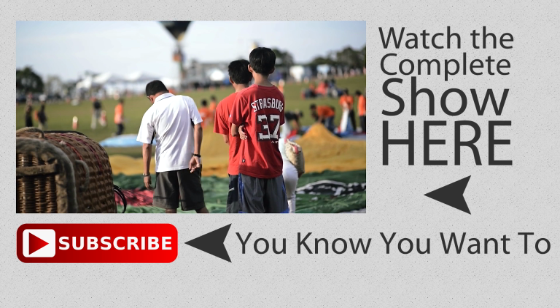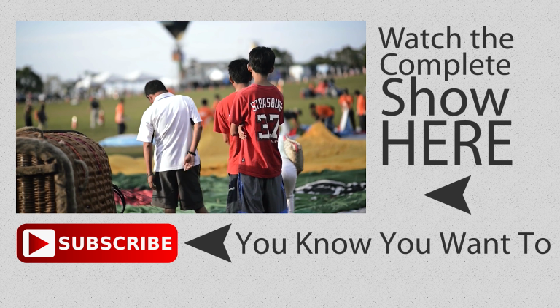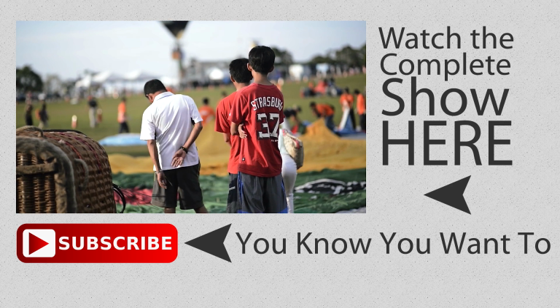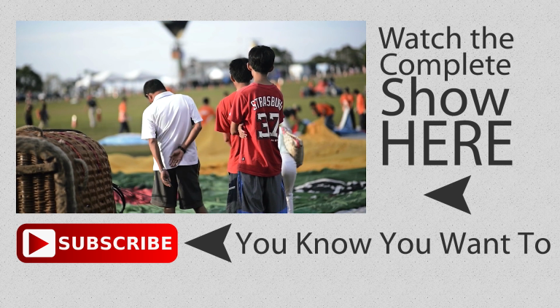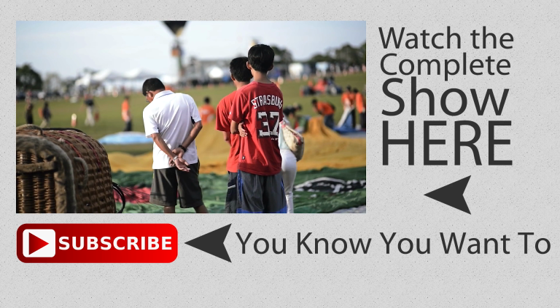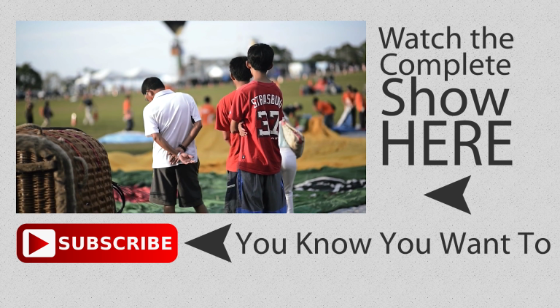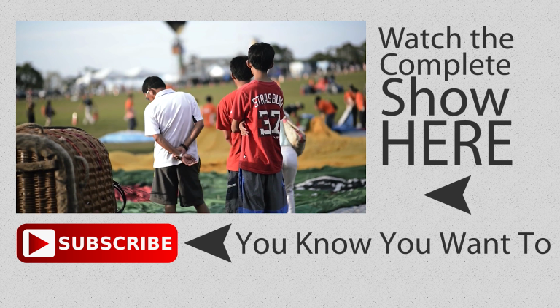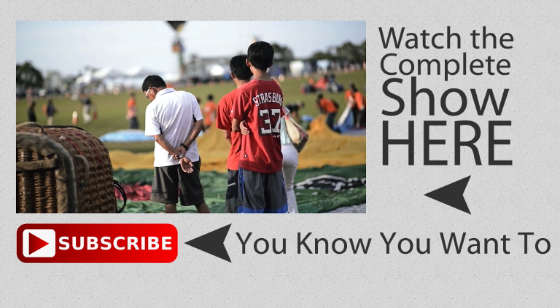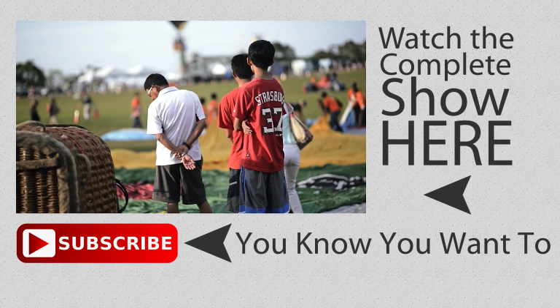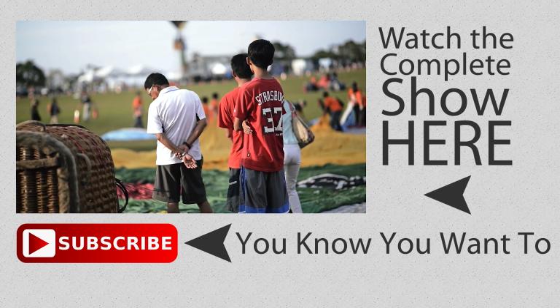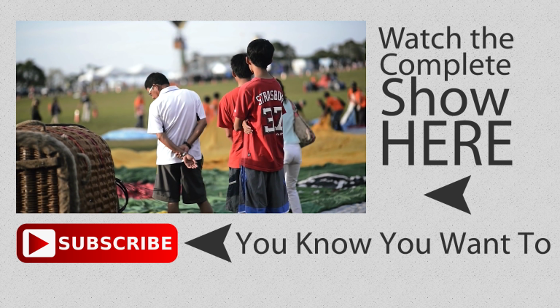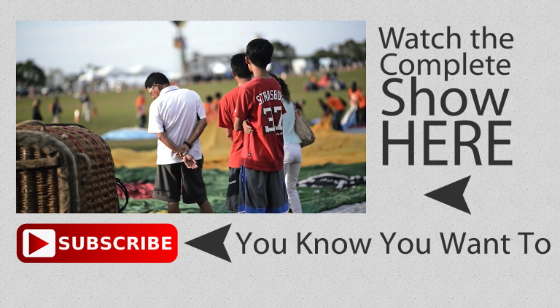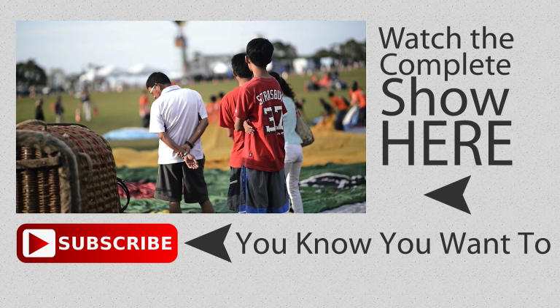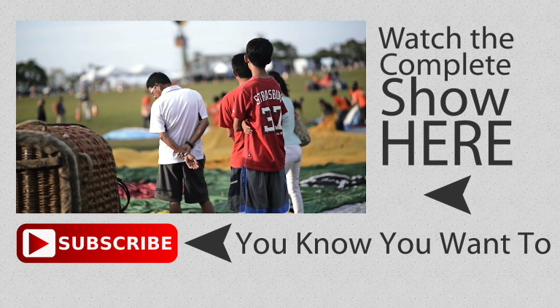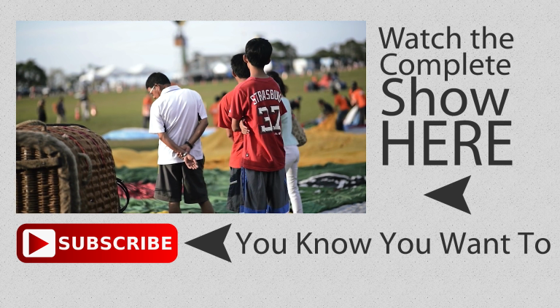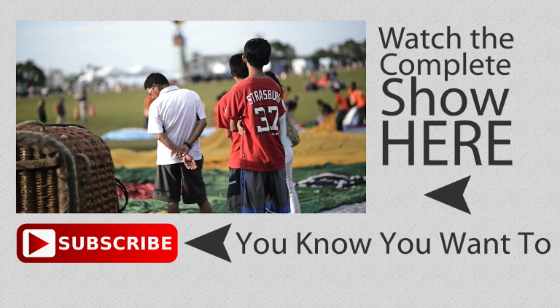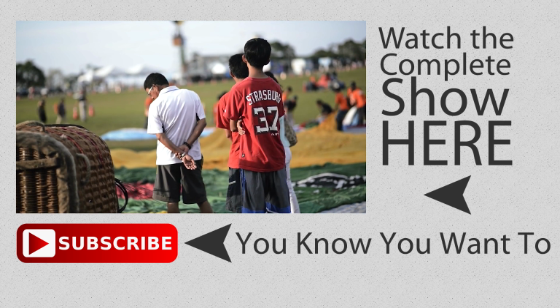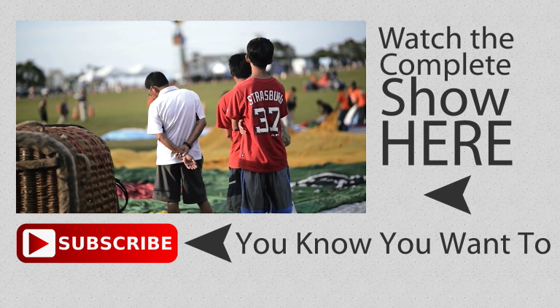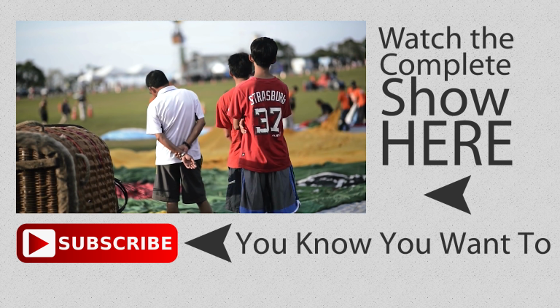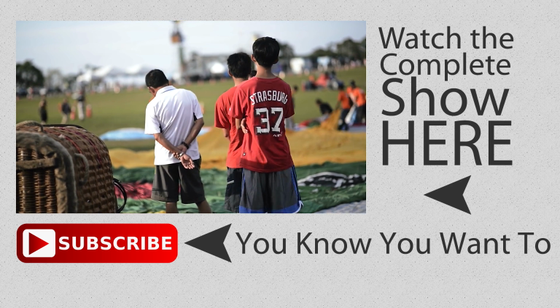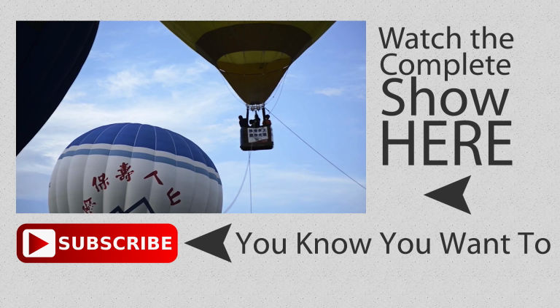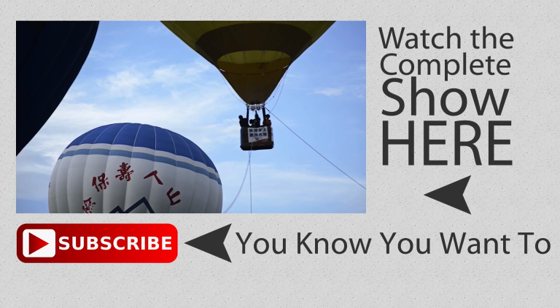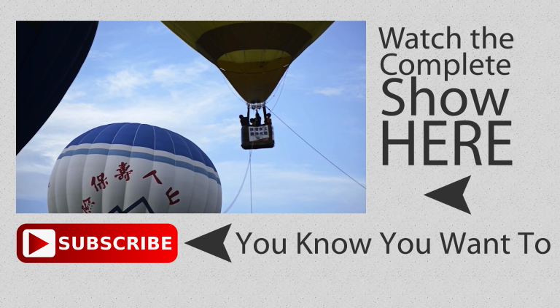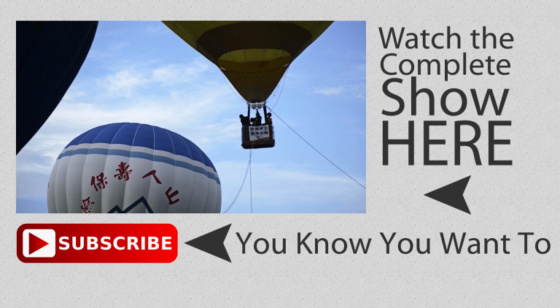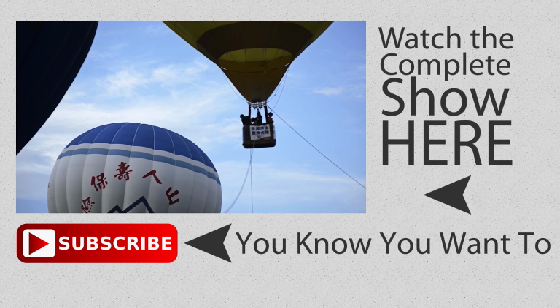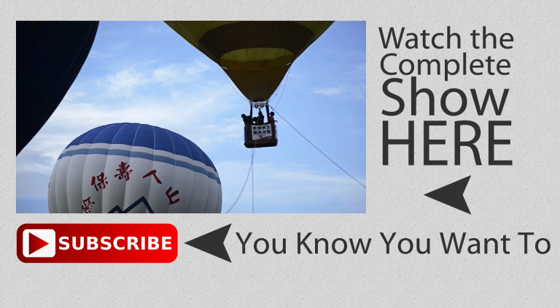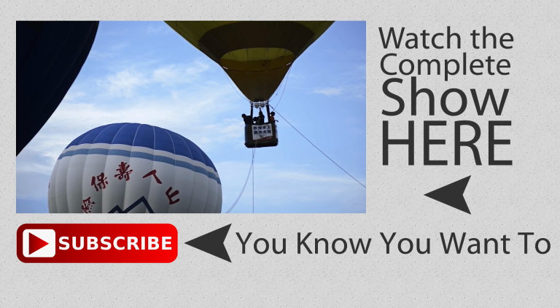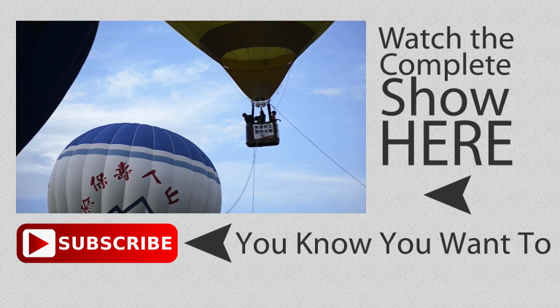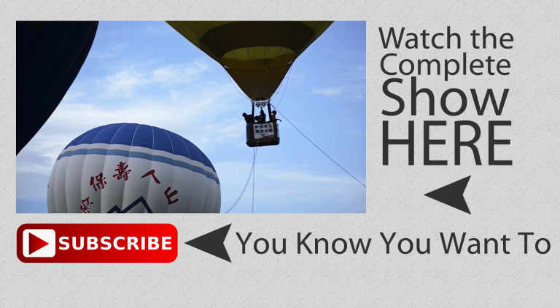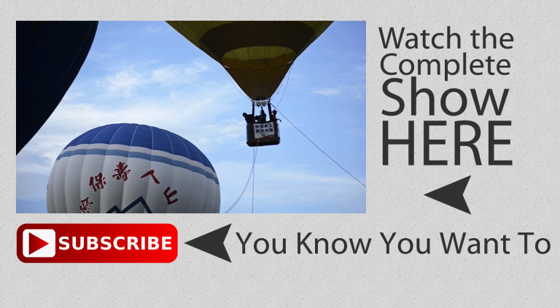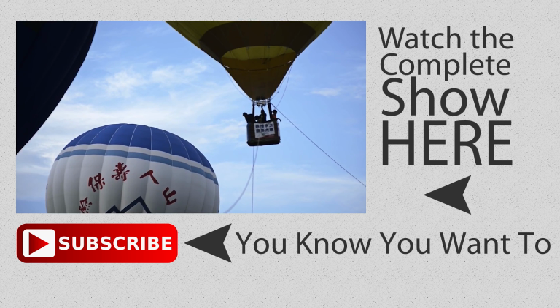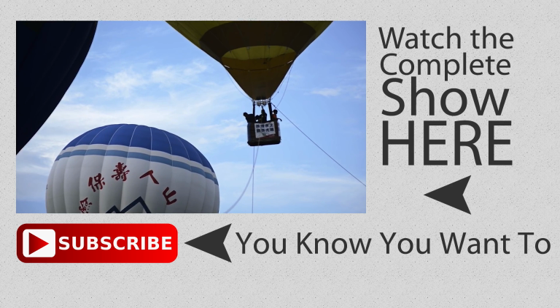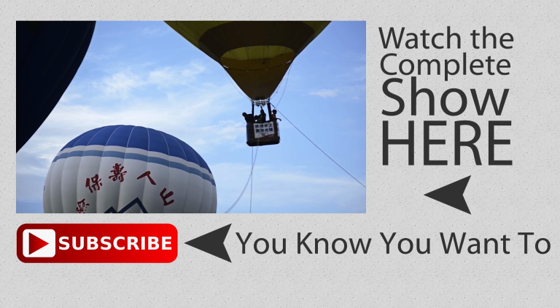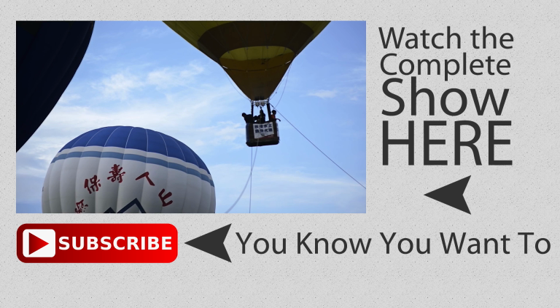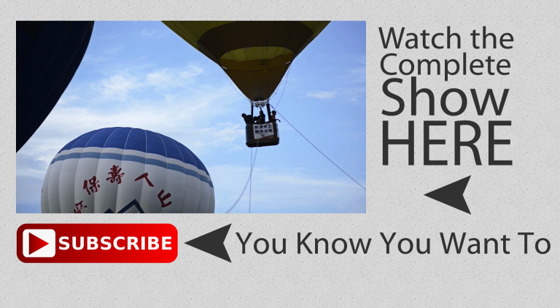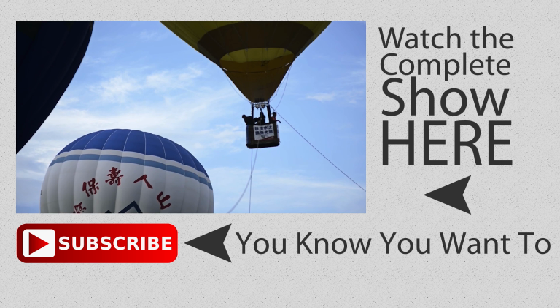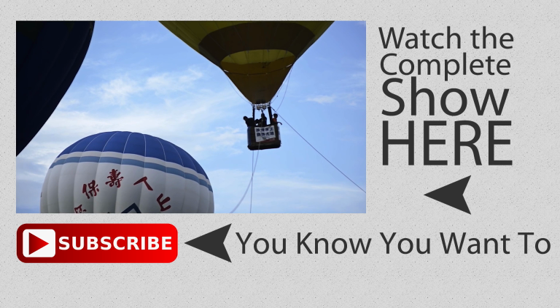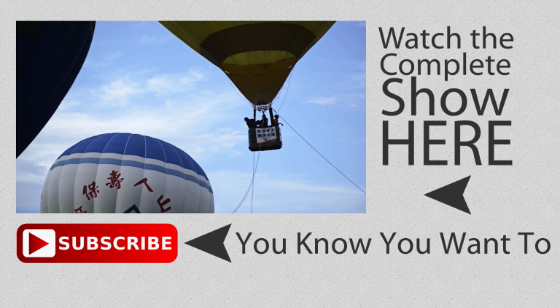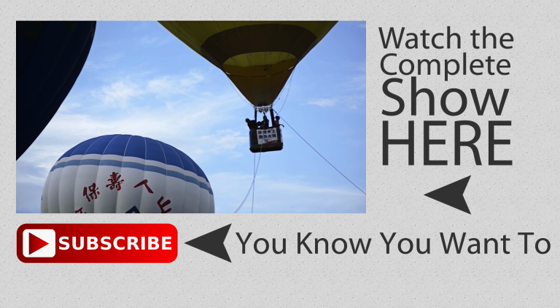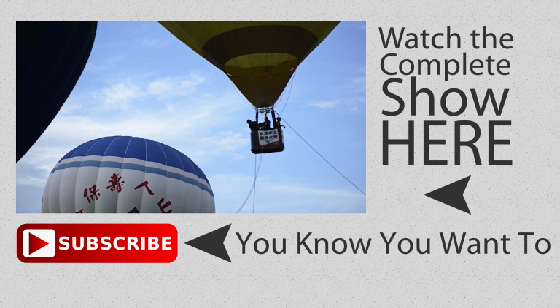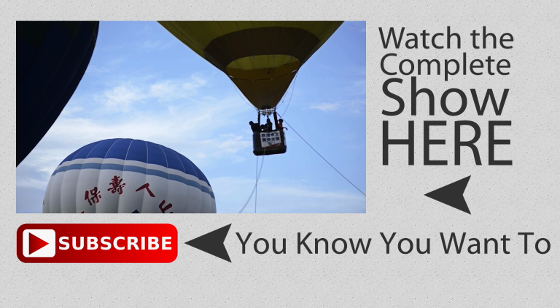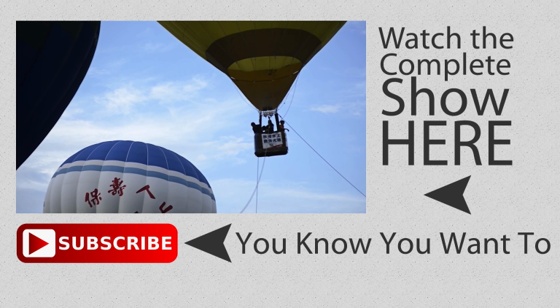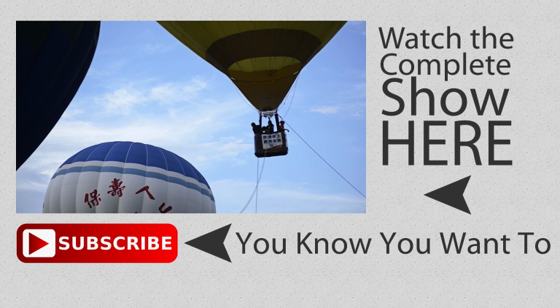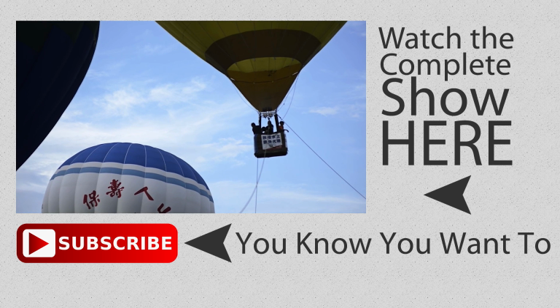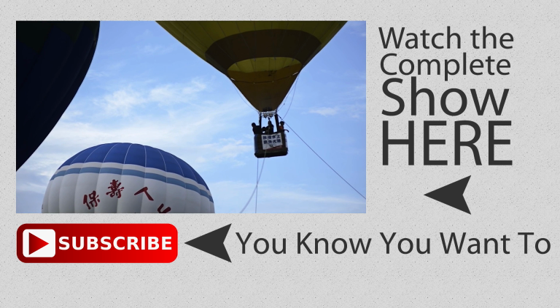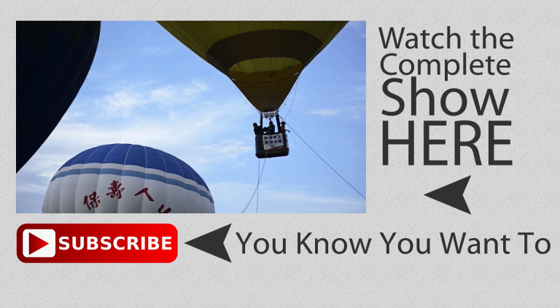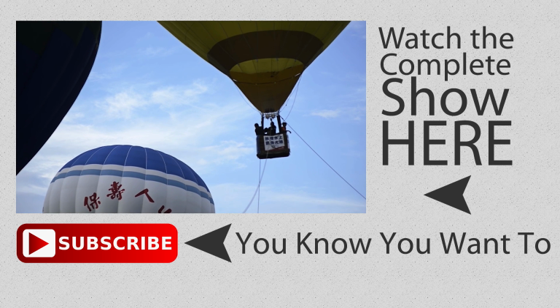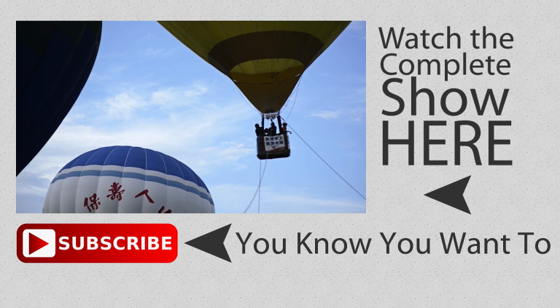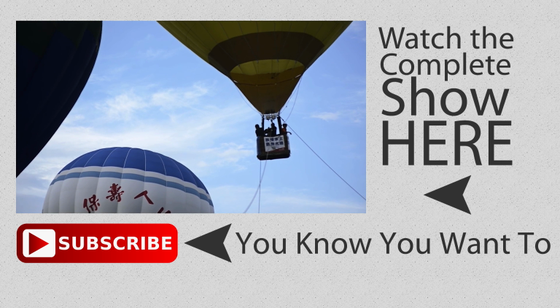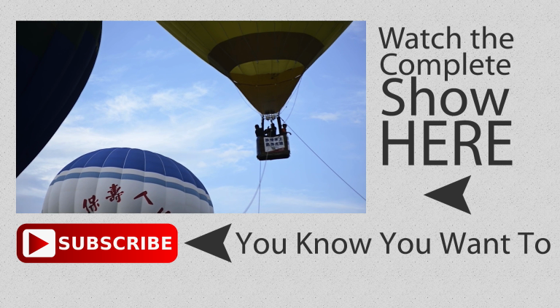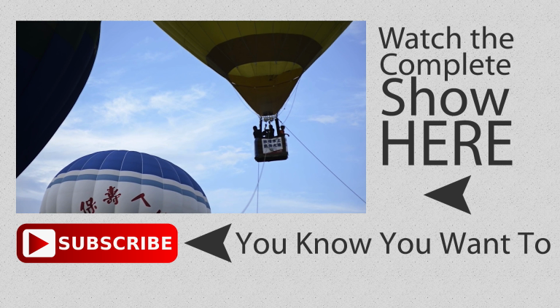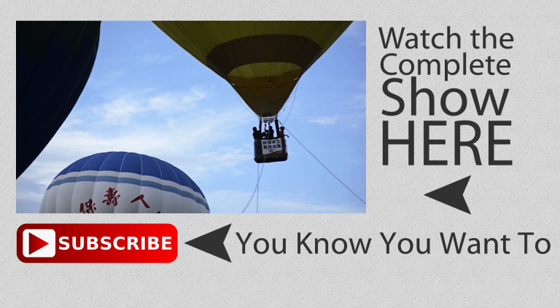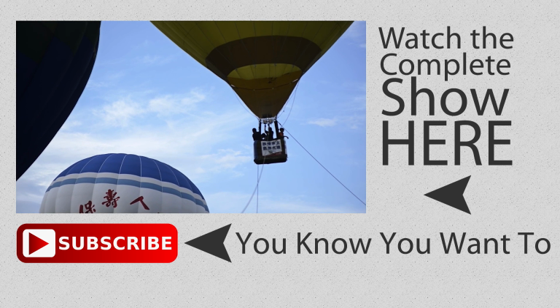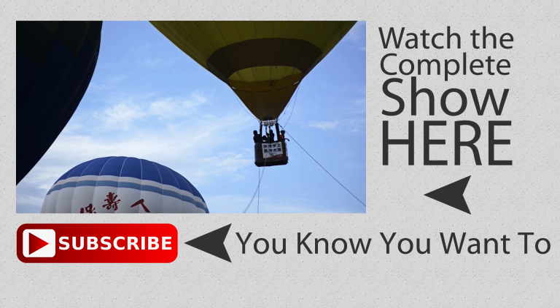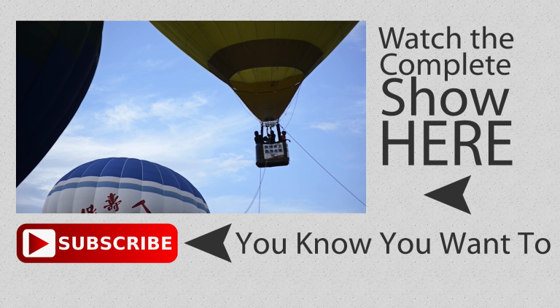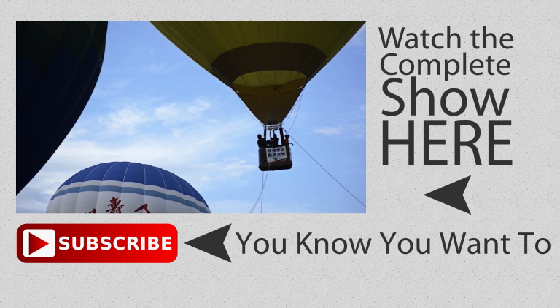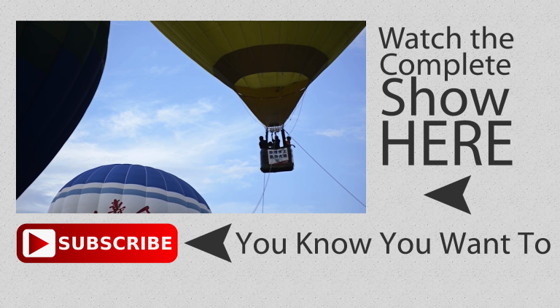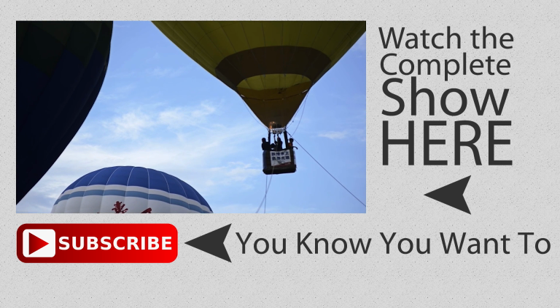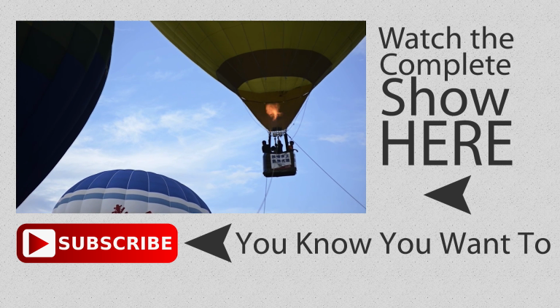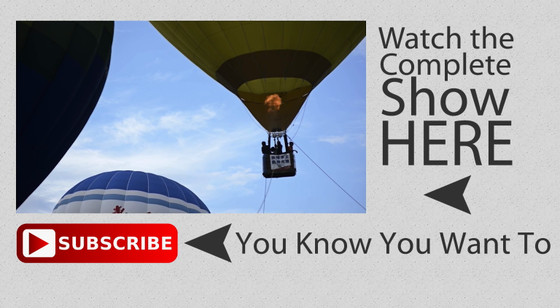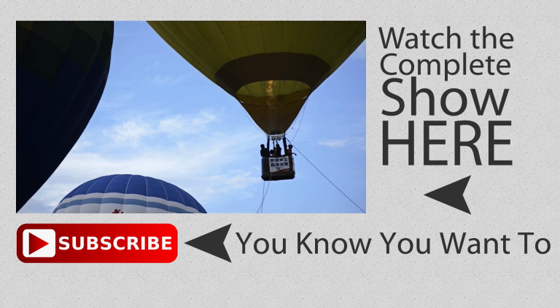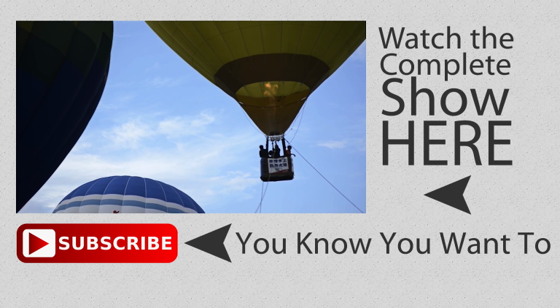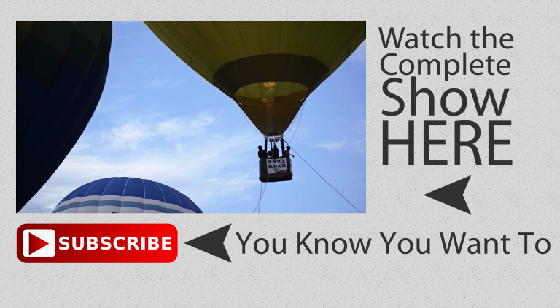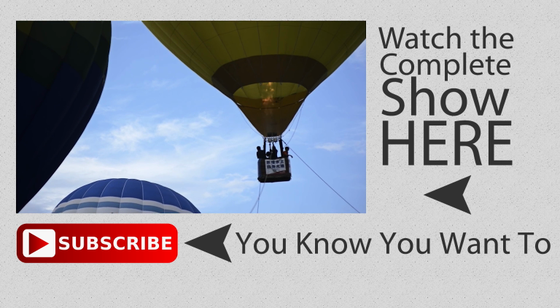That was just an excerpt of Out of the Box — you can watch the entire thing here. And while you're at it, why don't you subscribe to our channel?